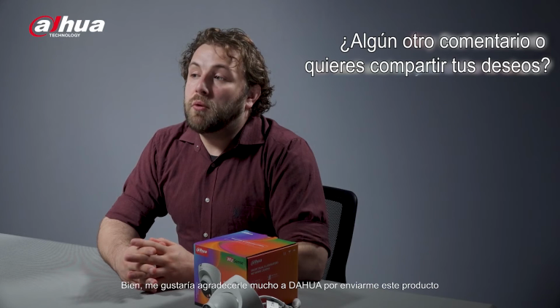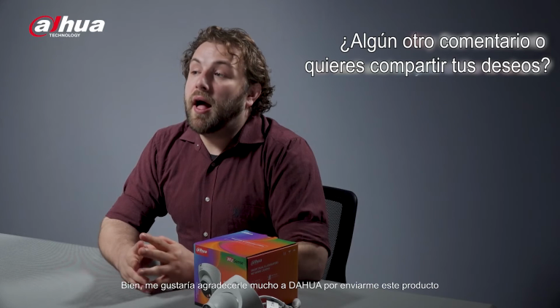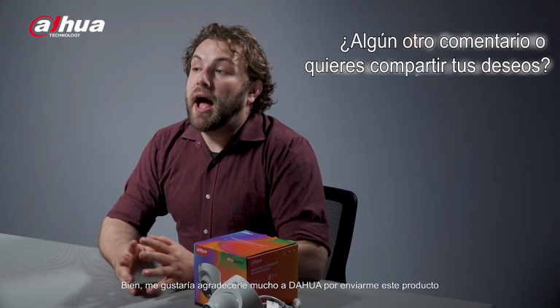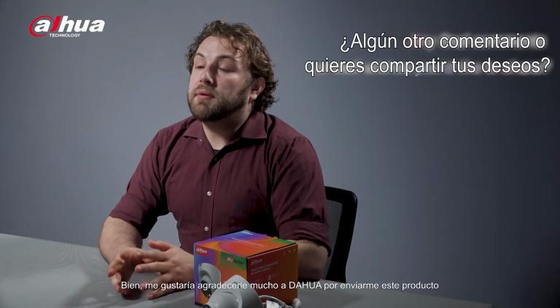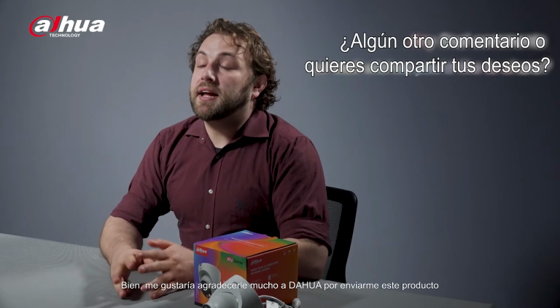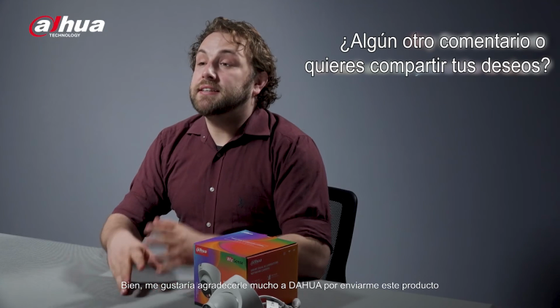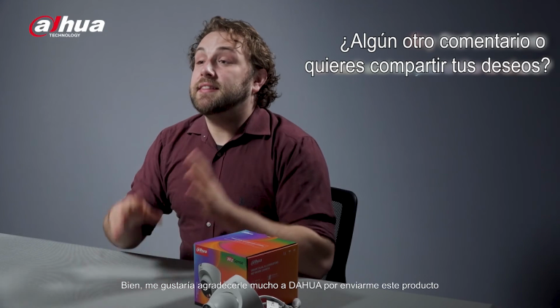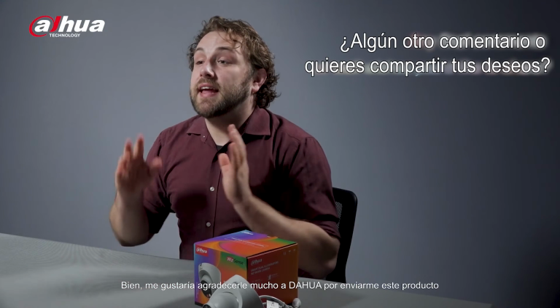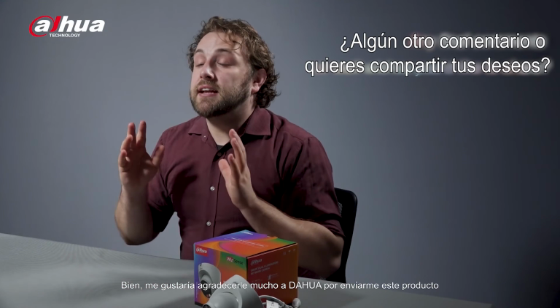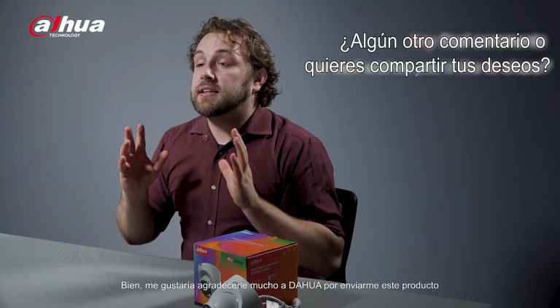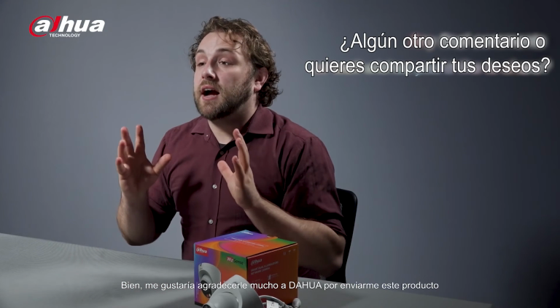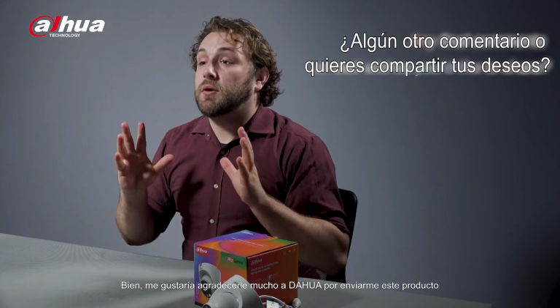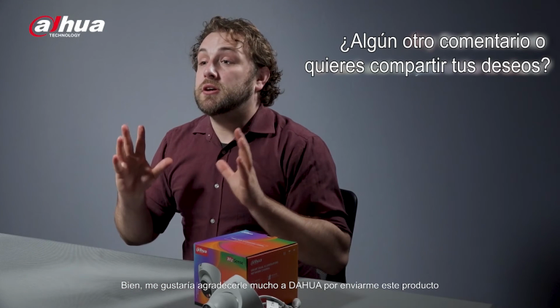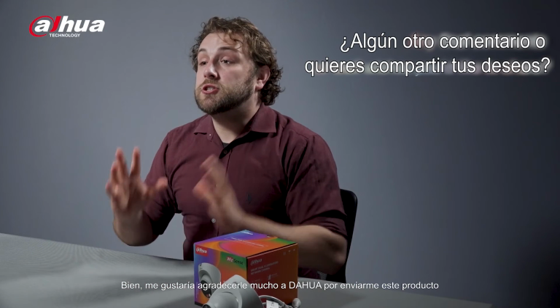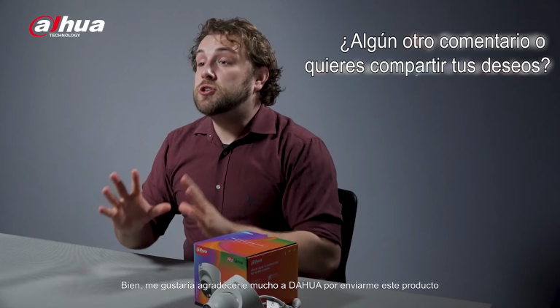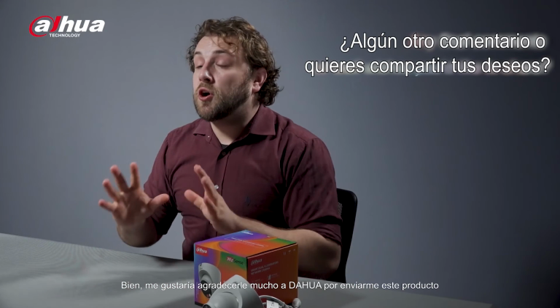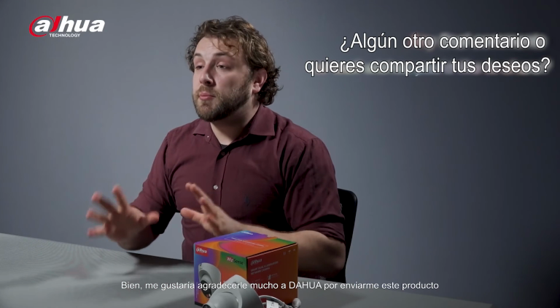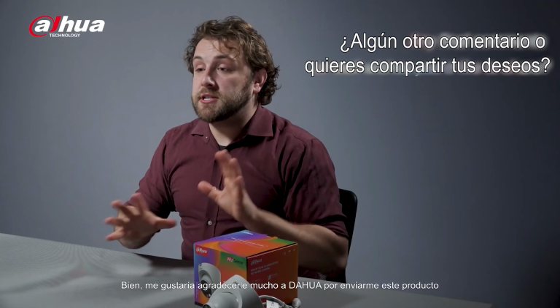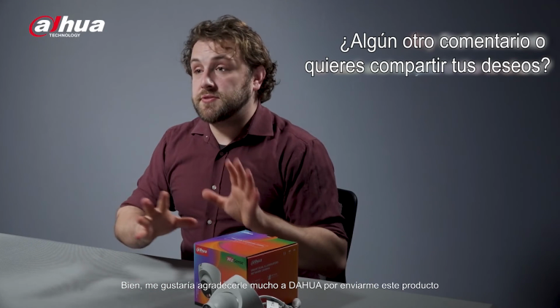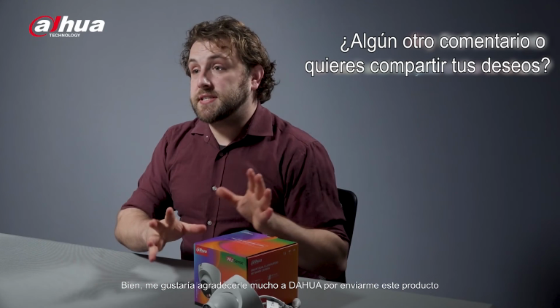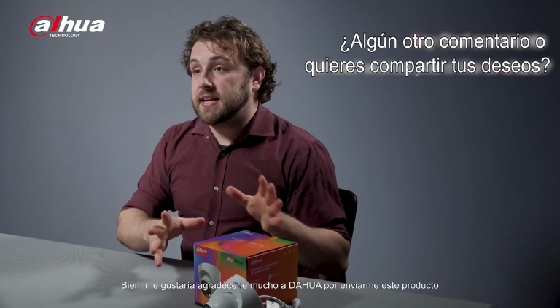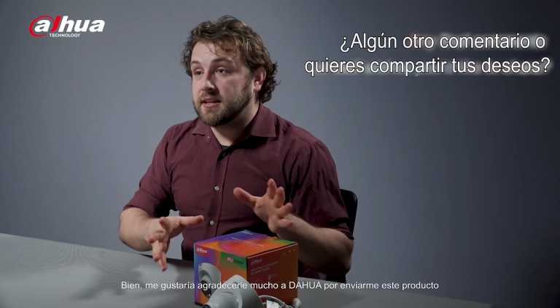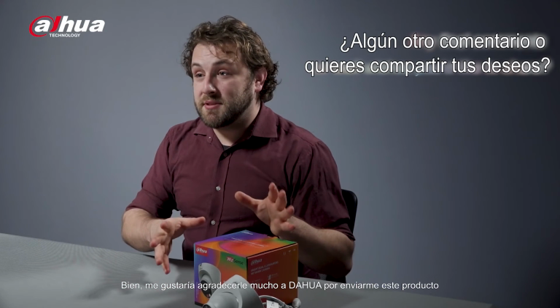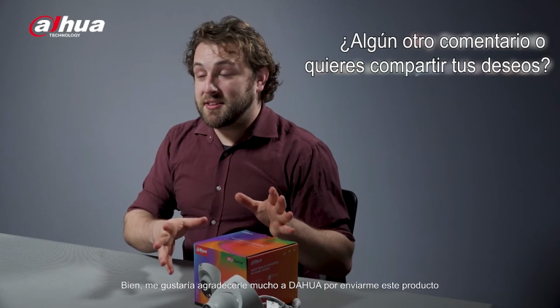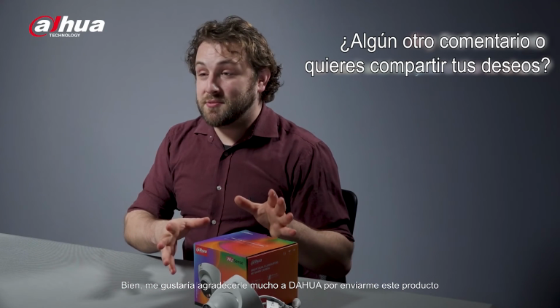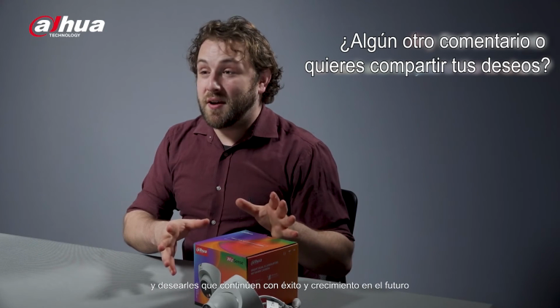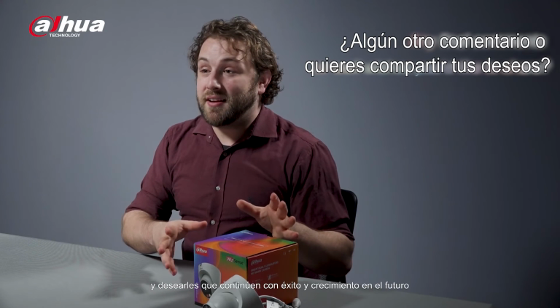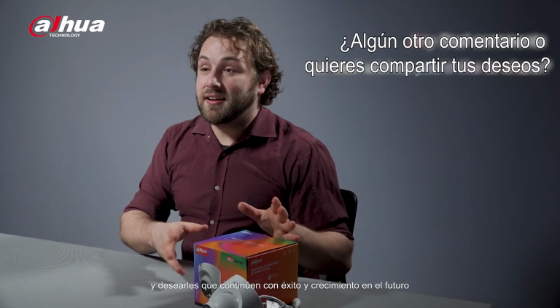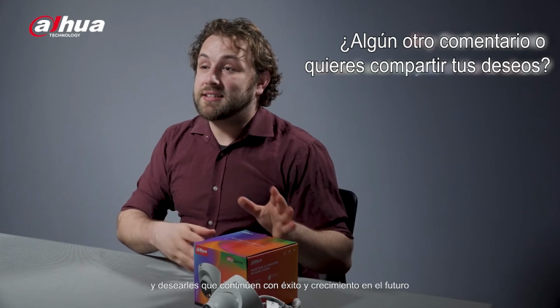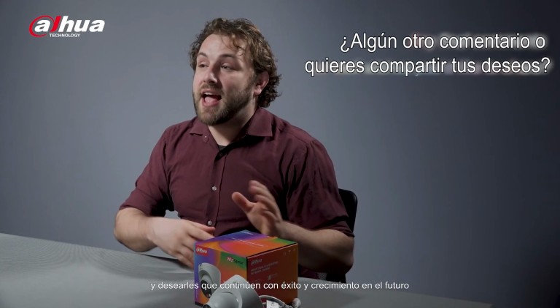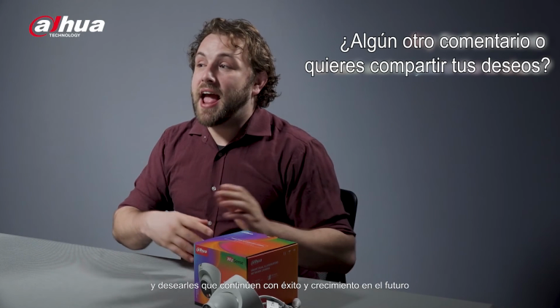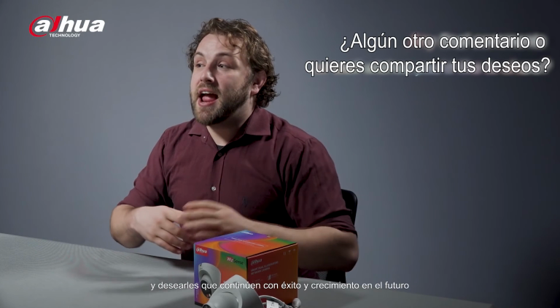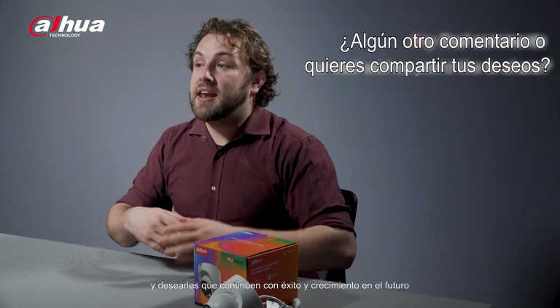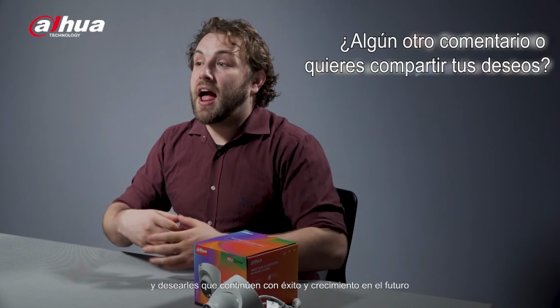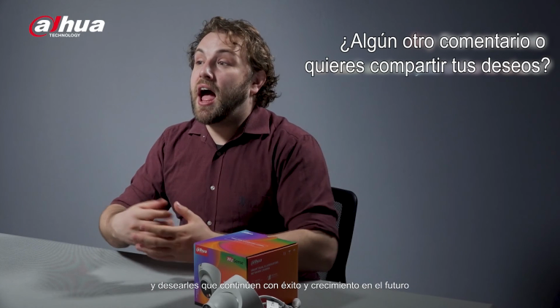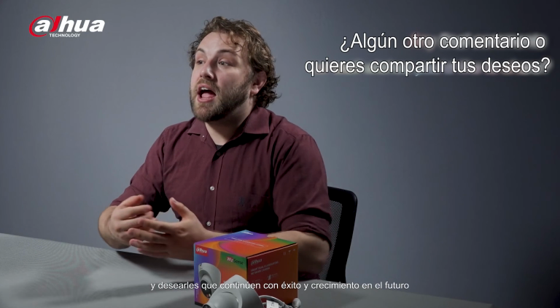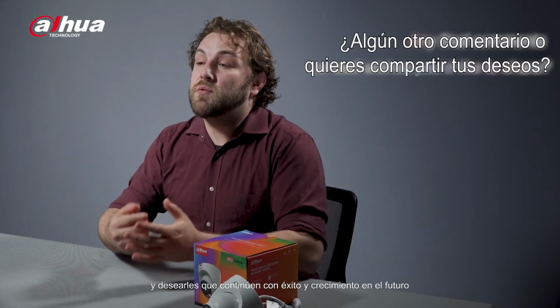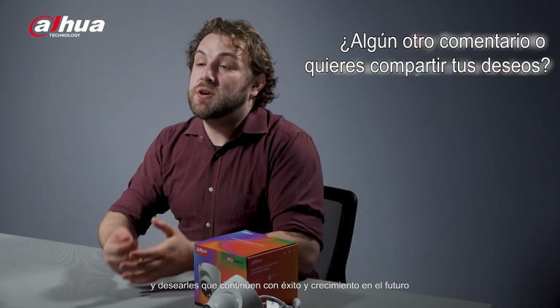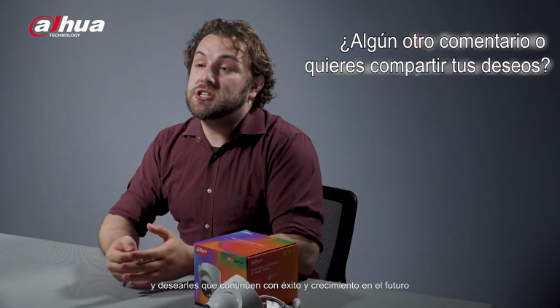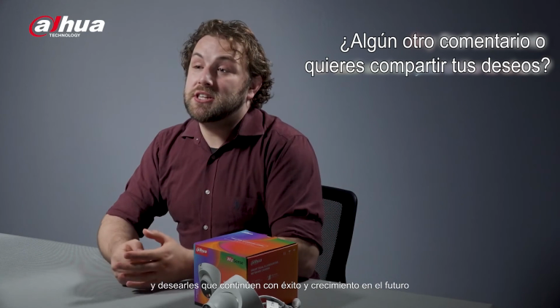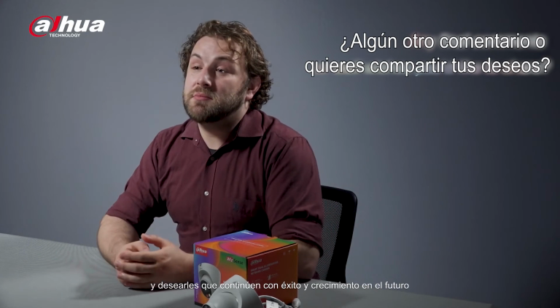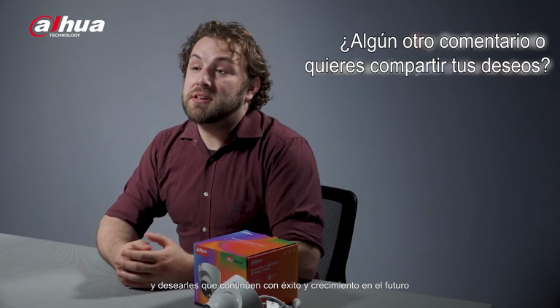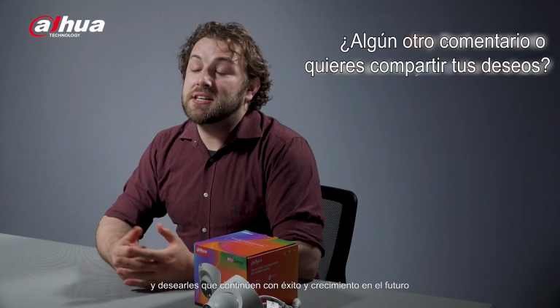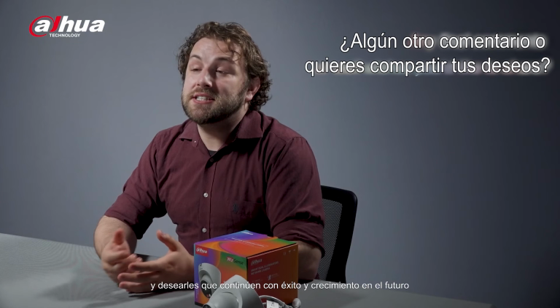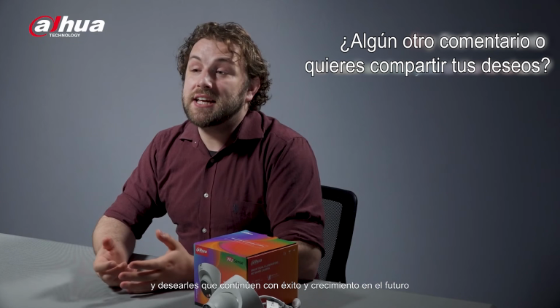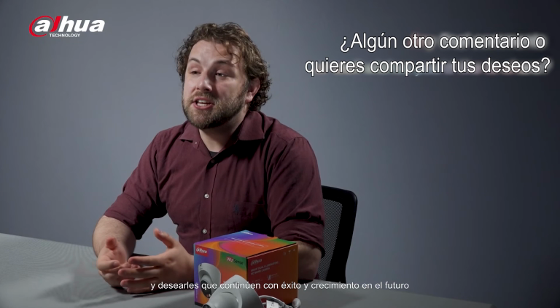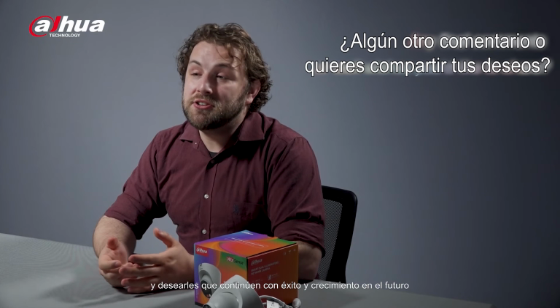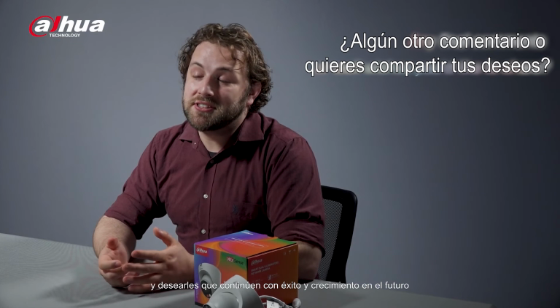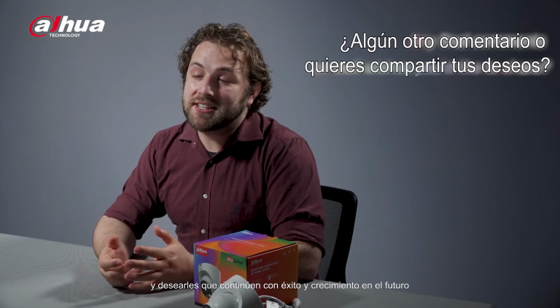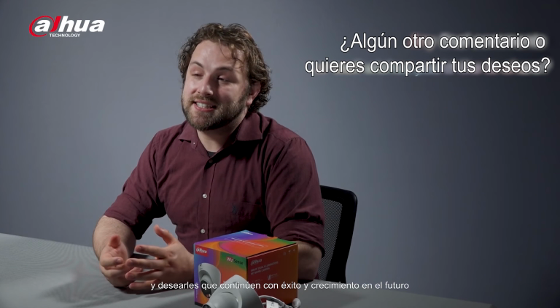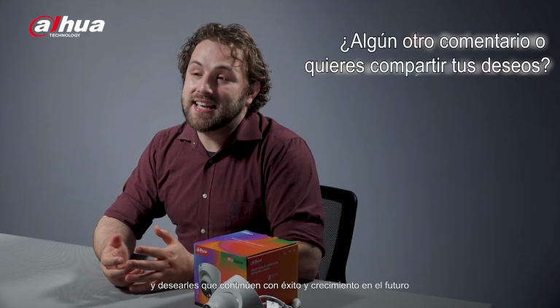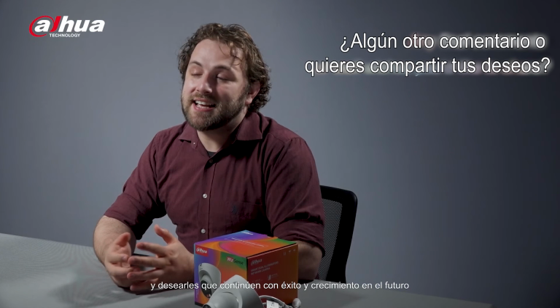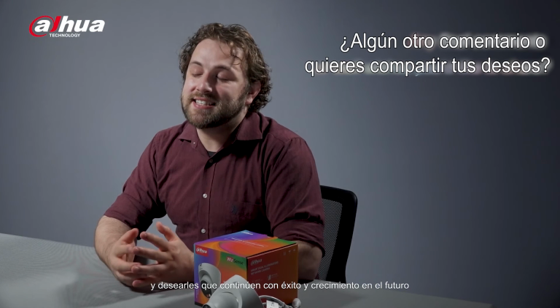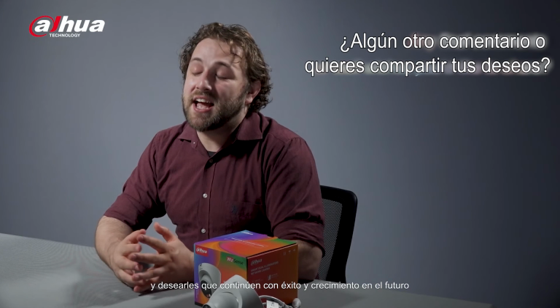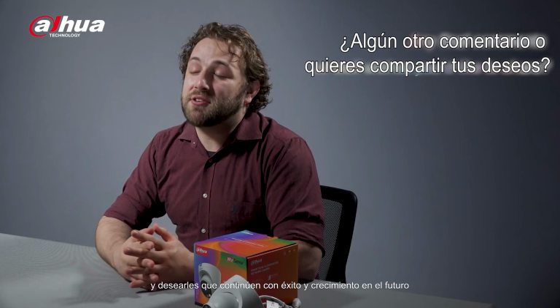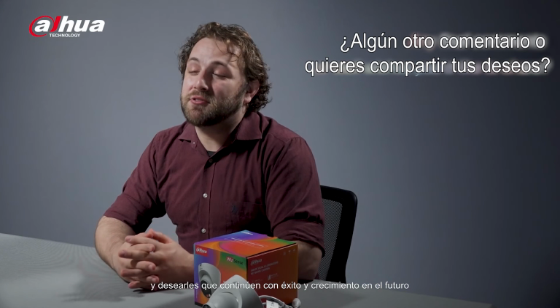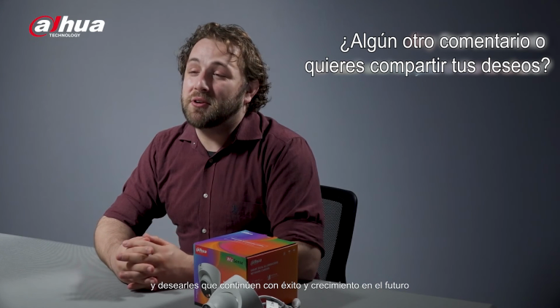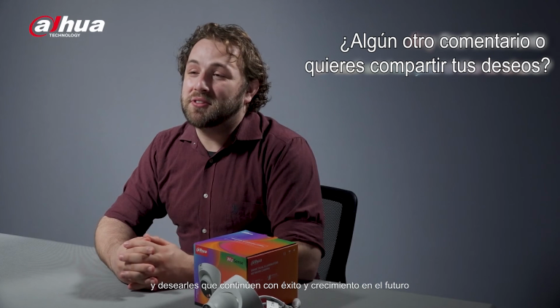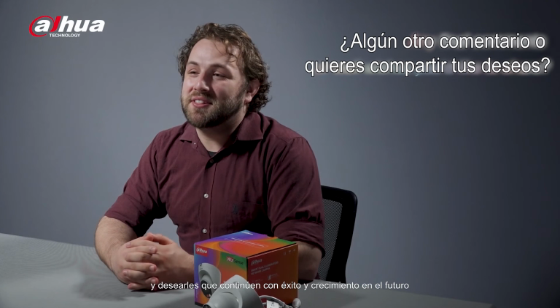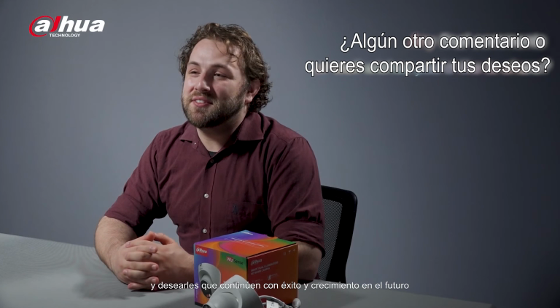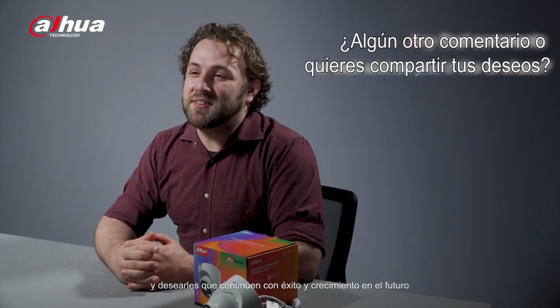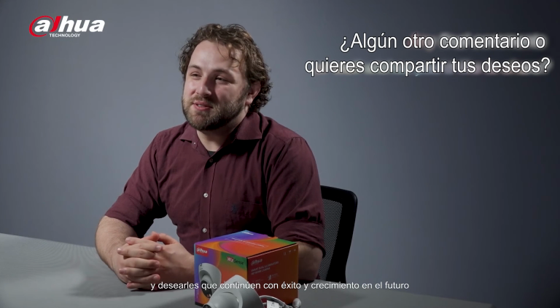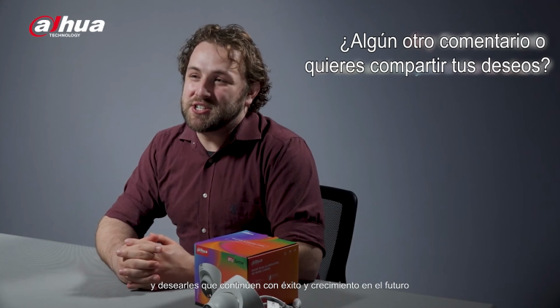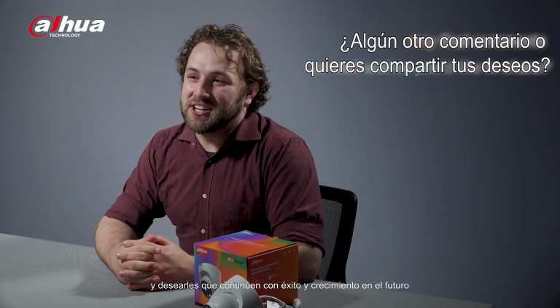I would like to thank Dahua so much for sending me this product and I wish them continued success and growth in the future.